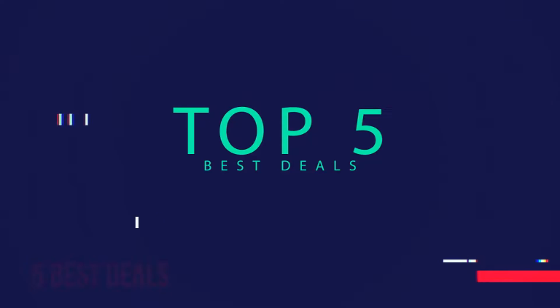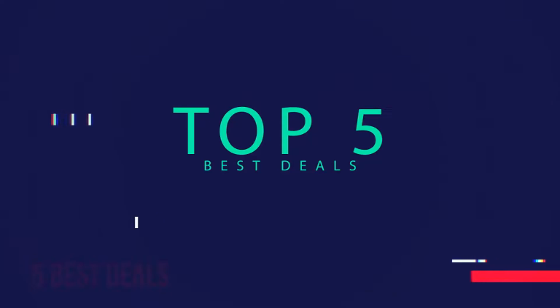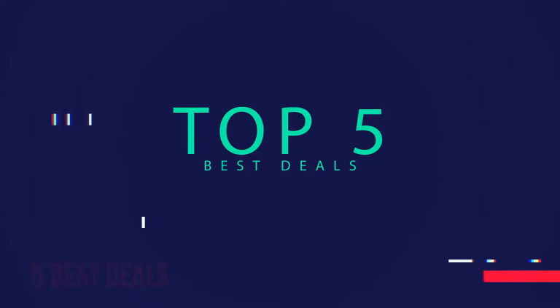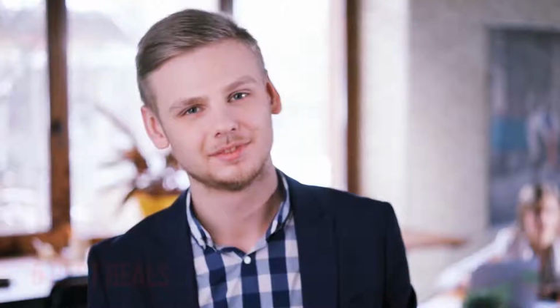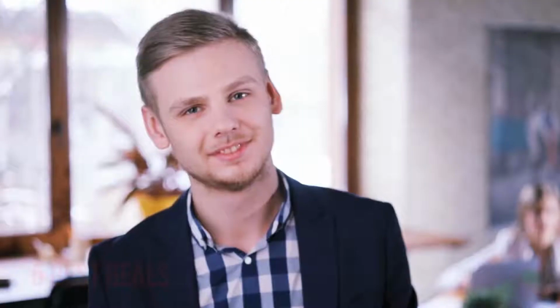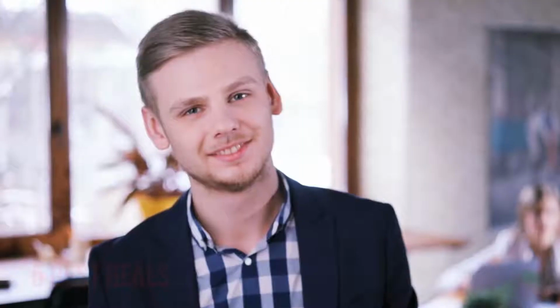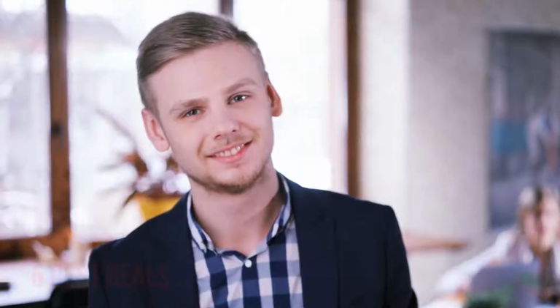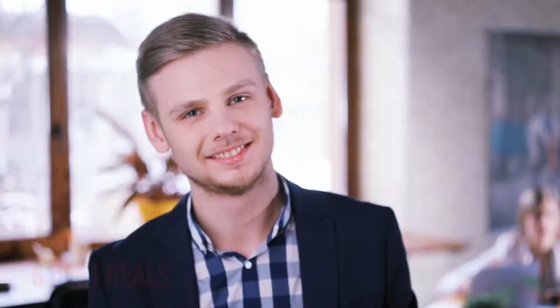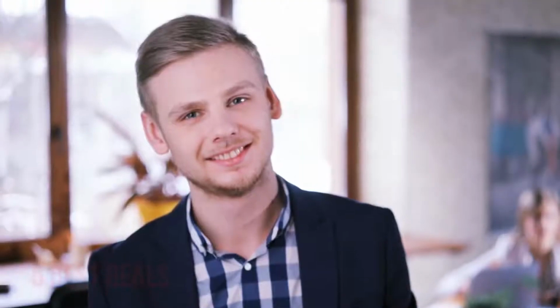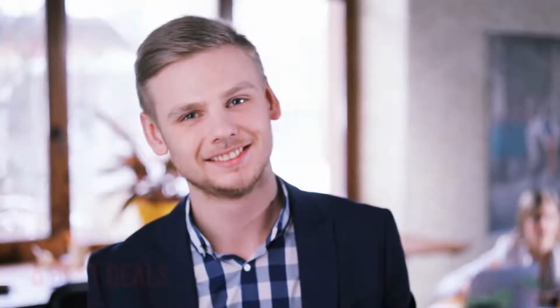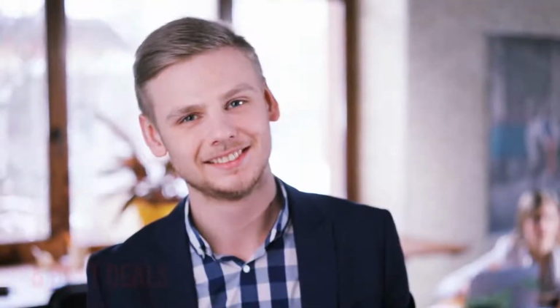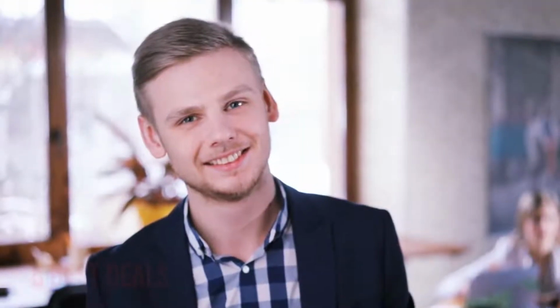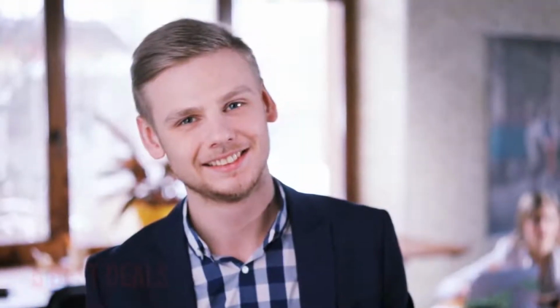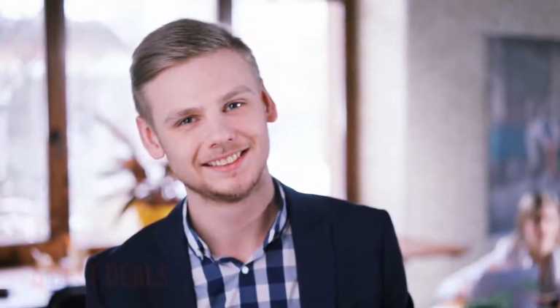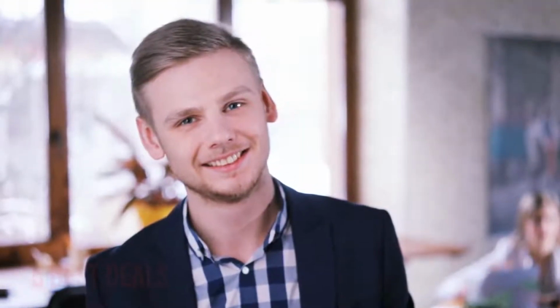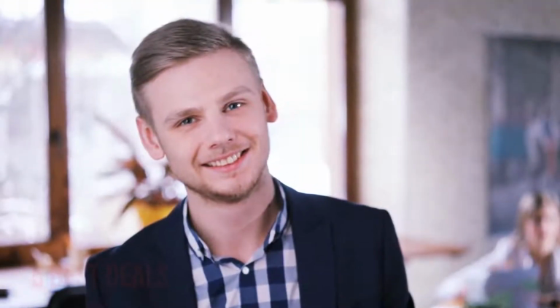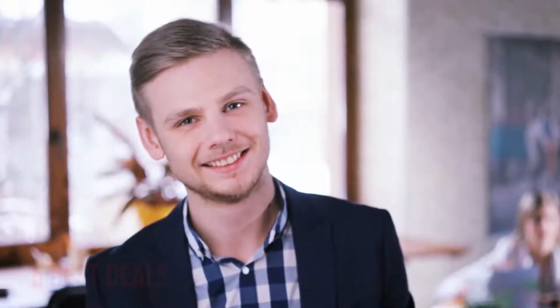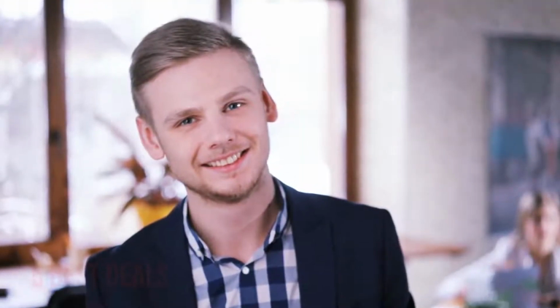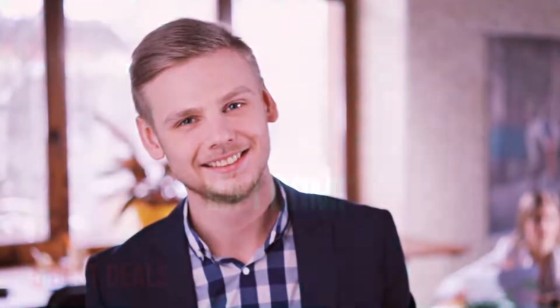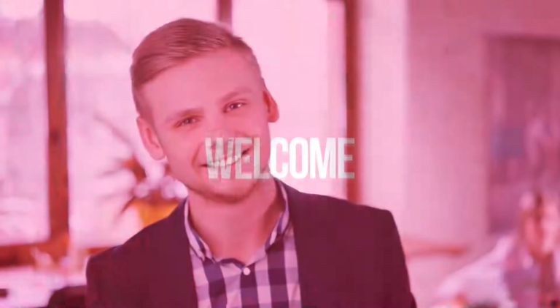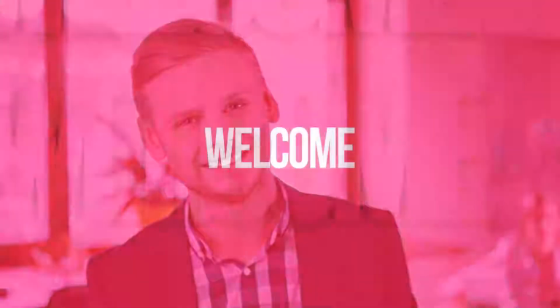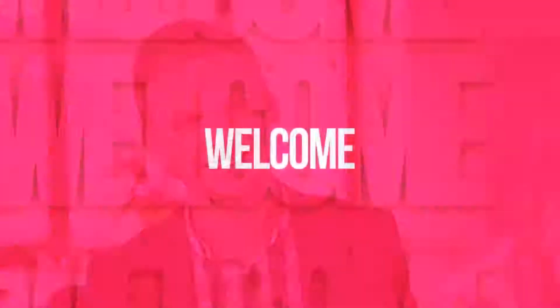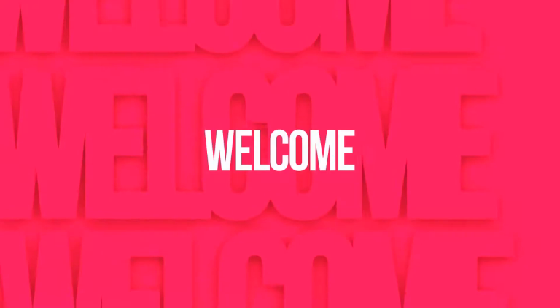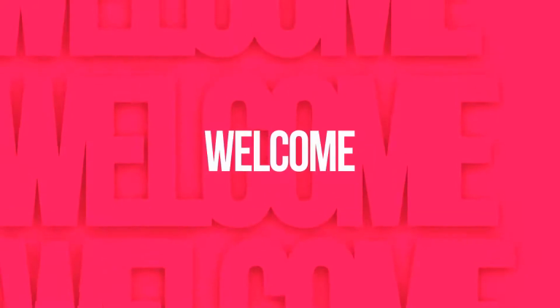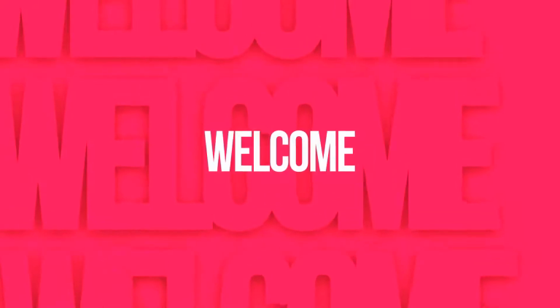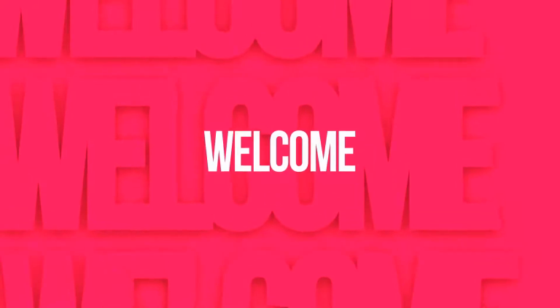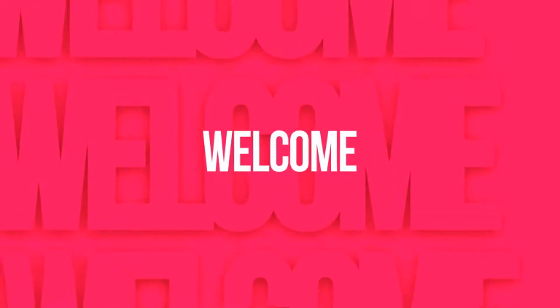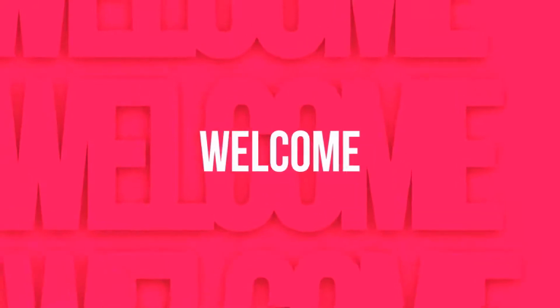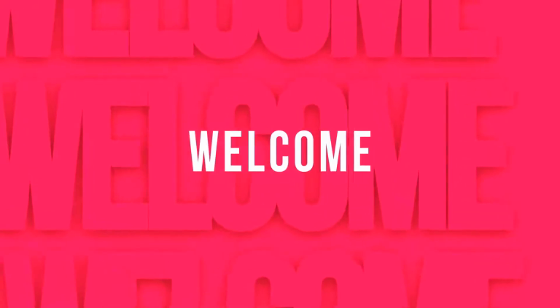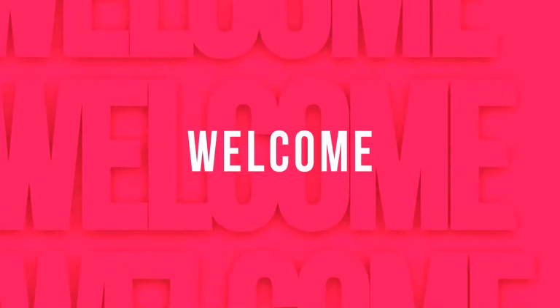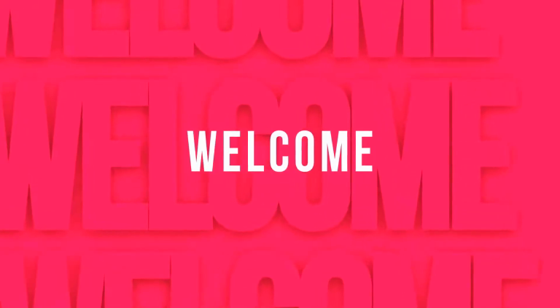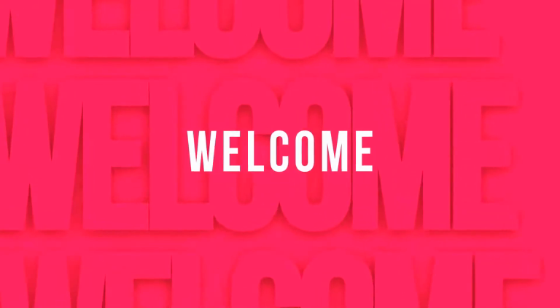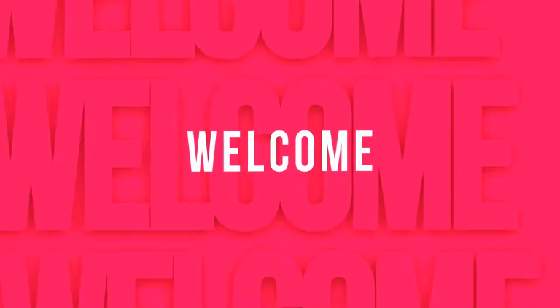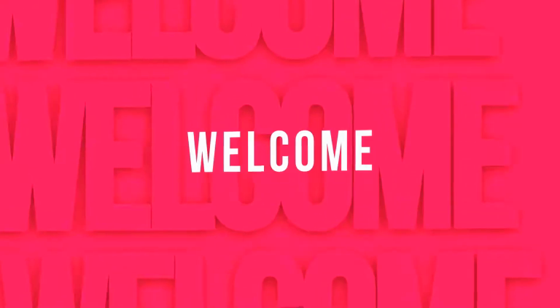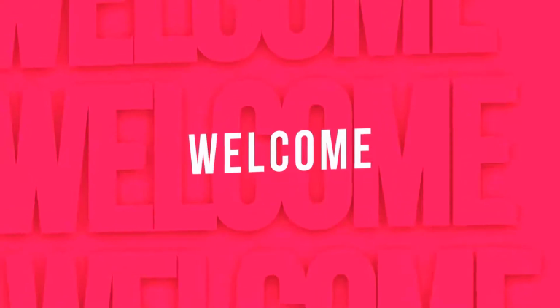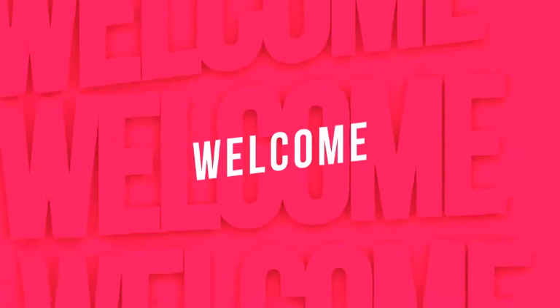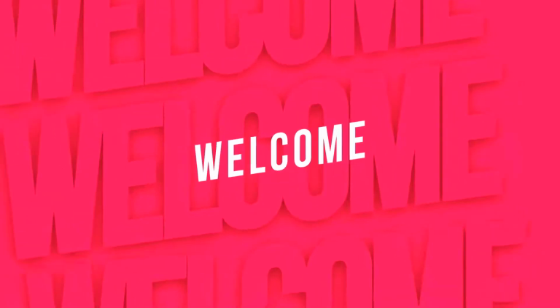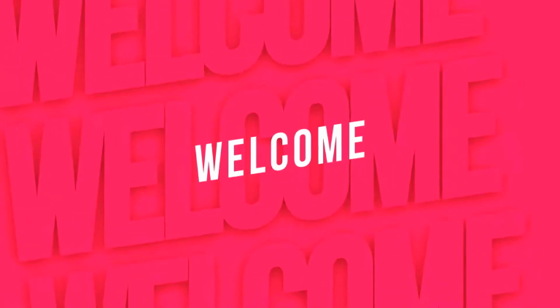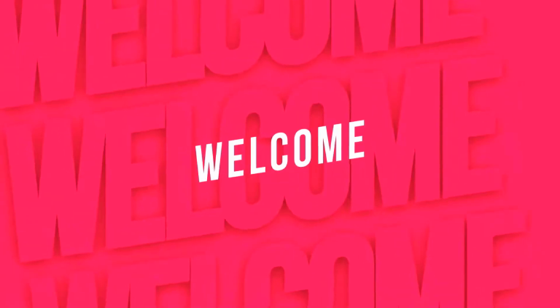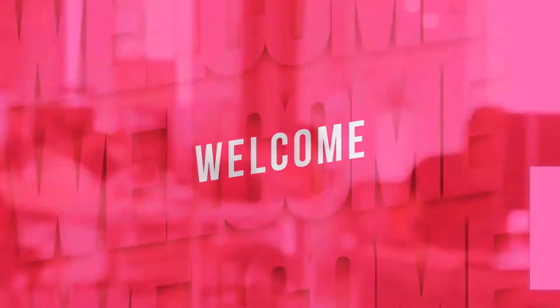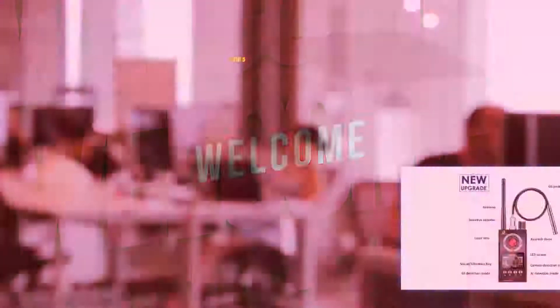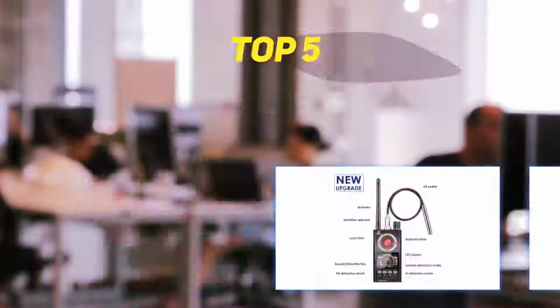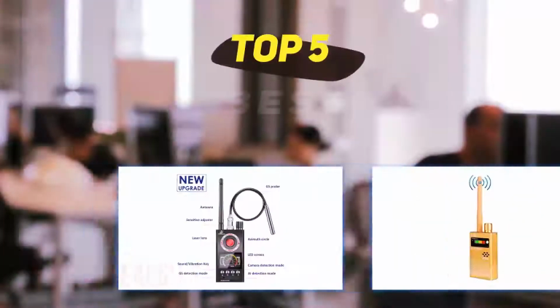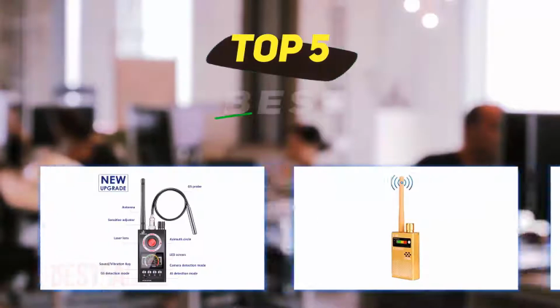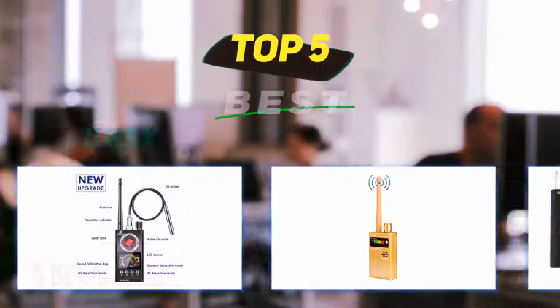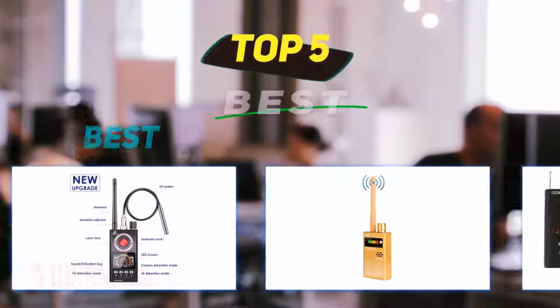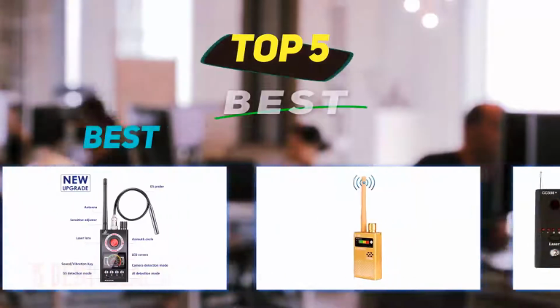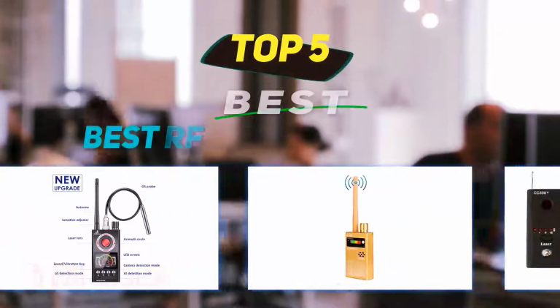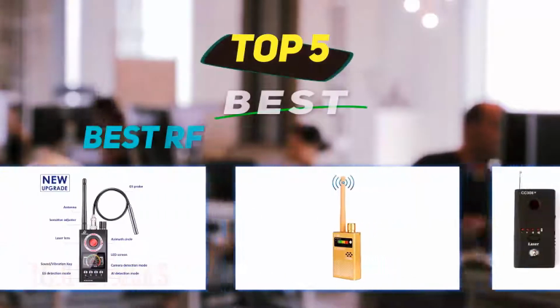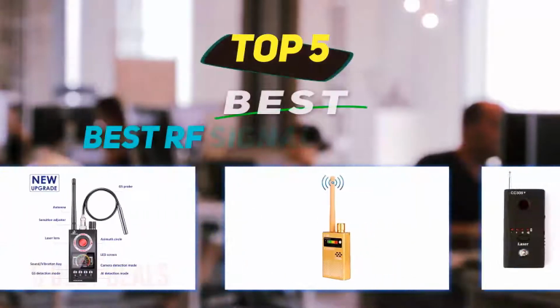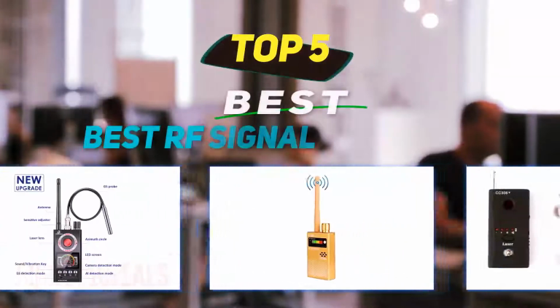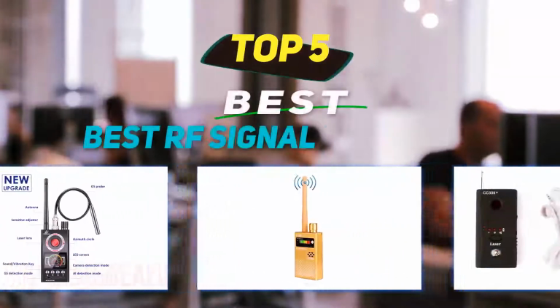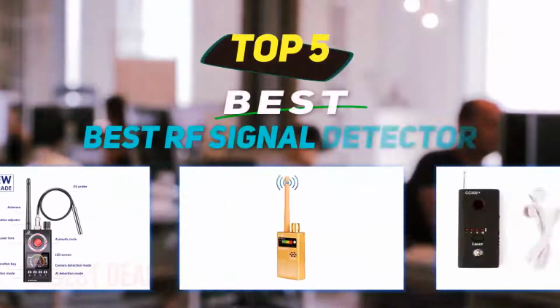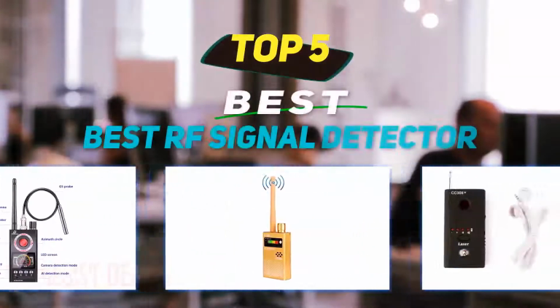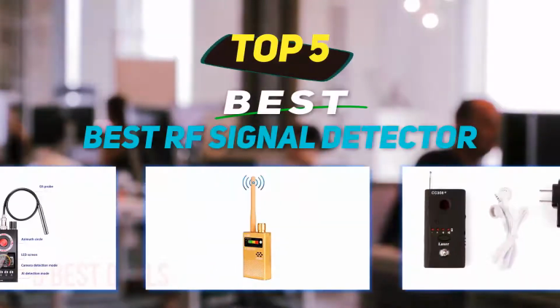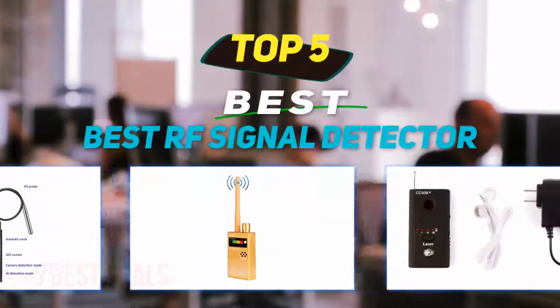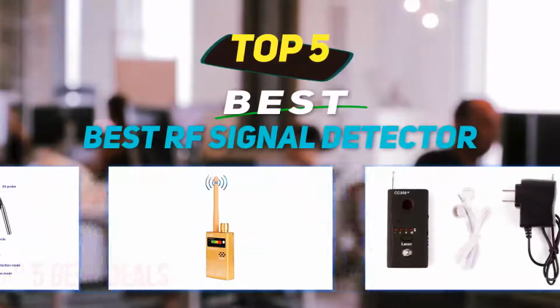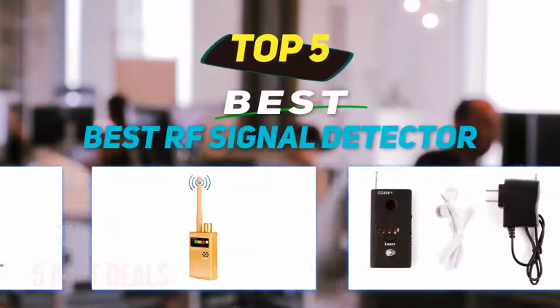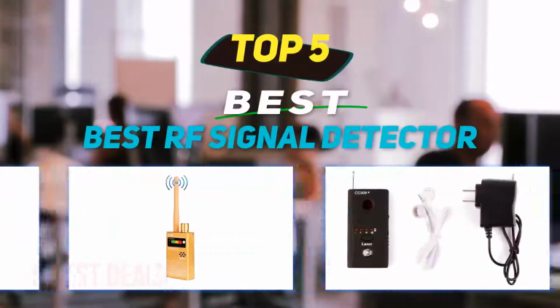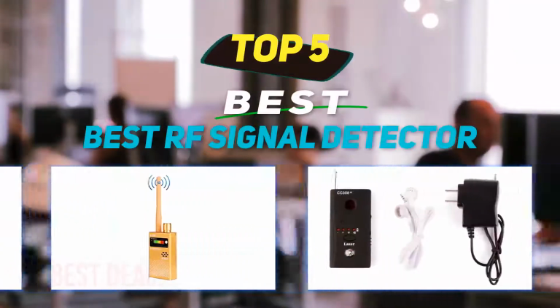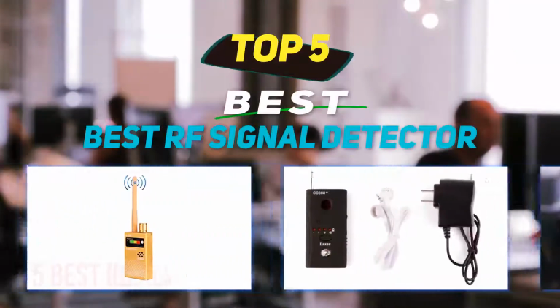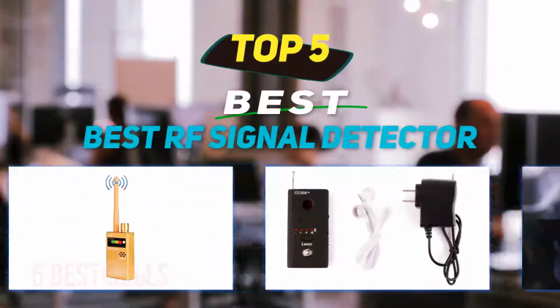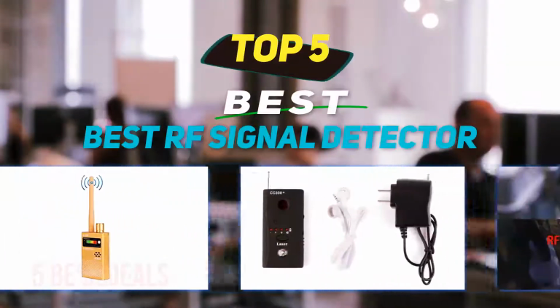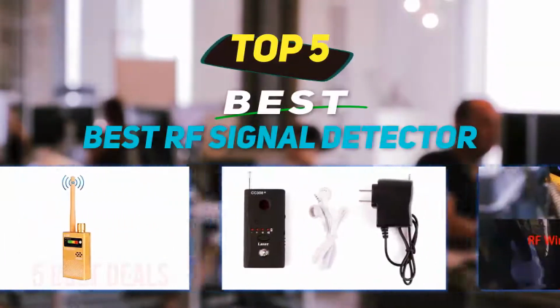Hey guys, welcome back to my channel. In this video I'm gonna talk about the top 5 best RF signal detectors.